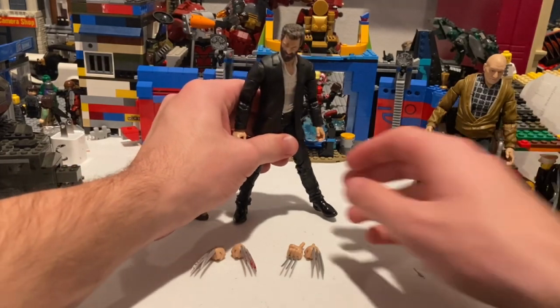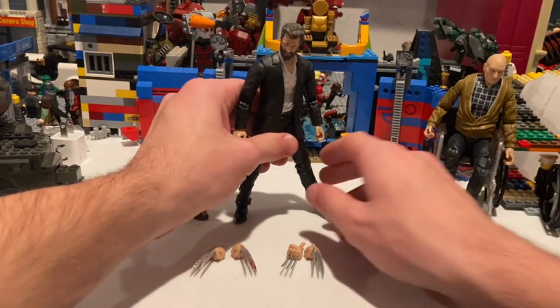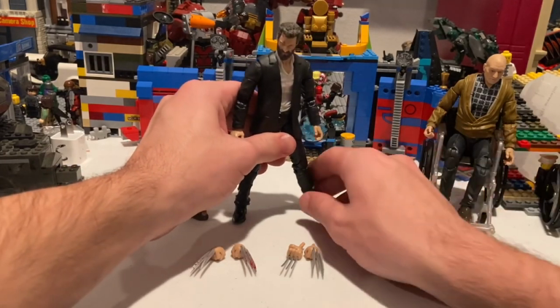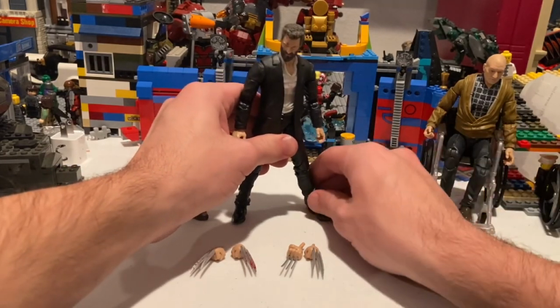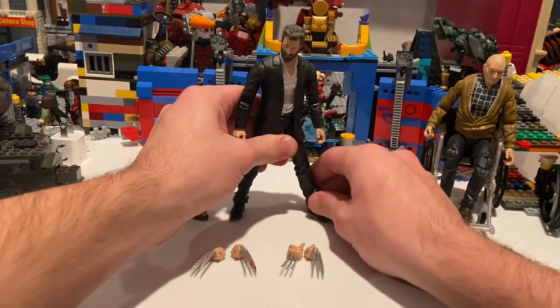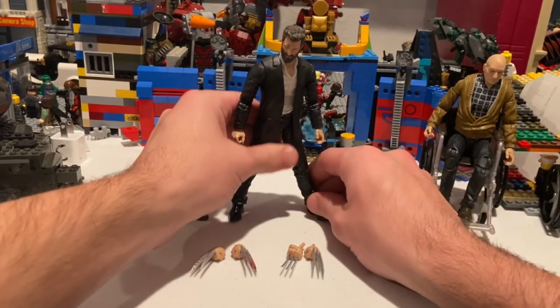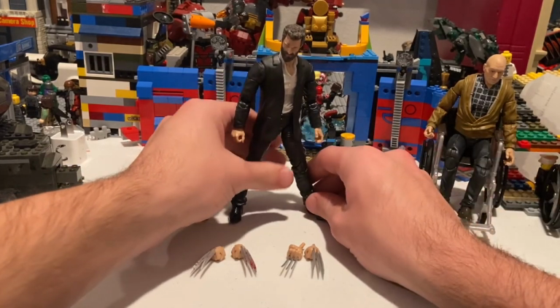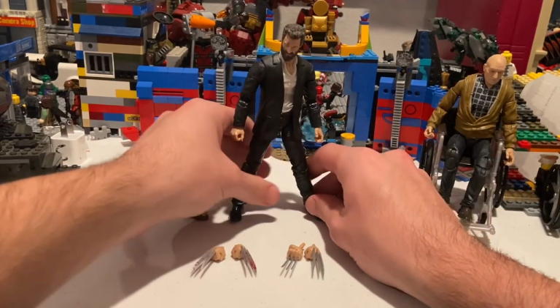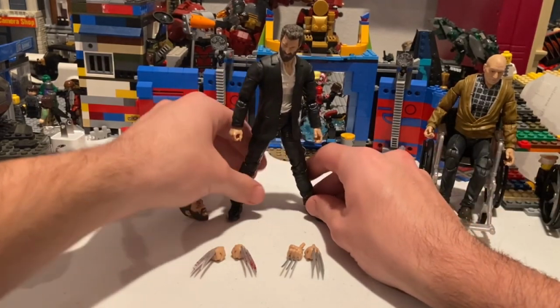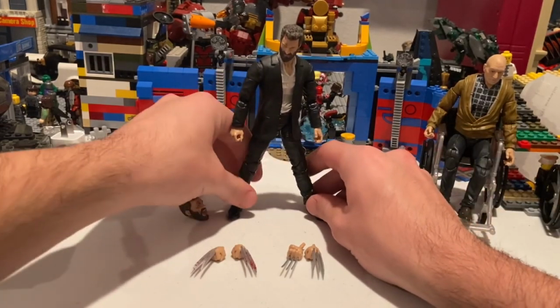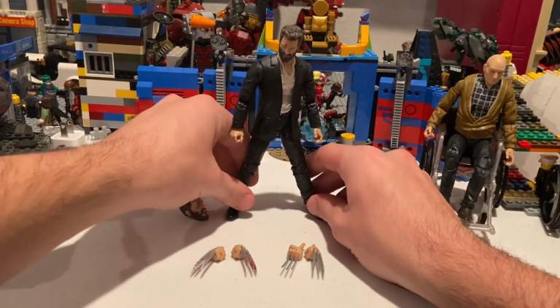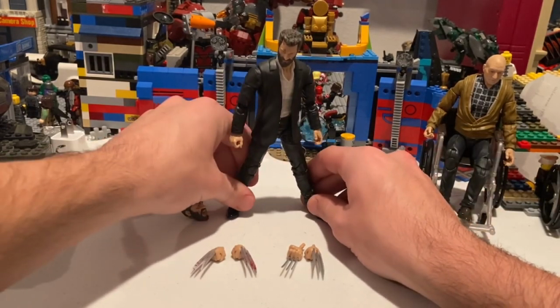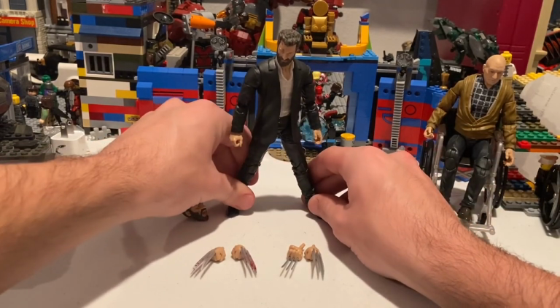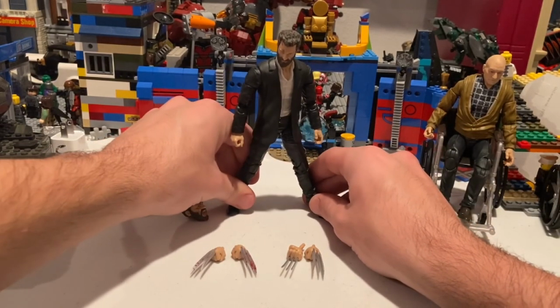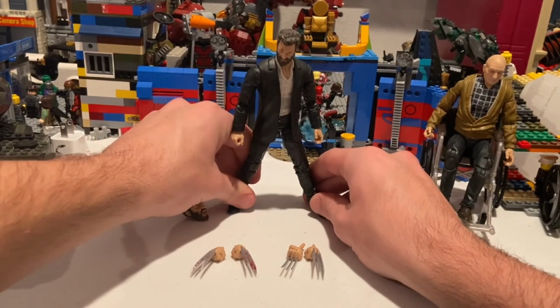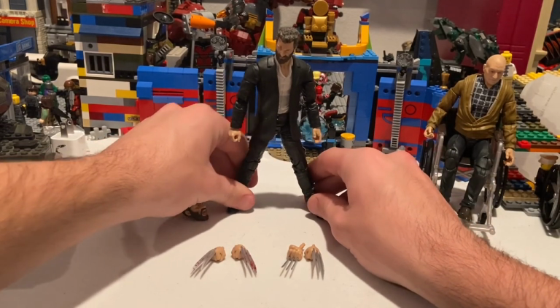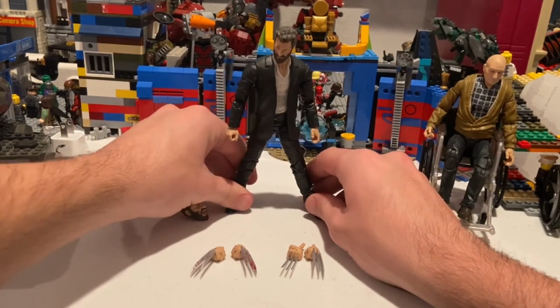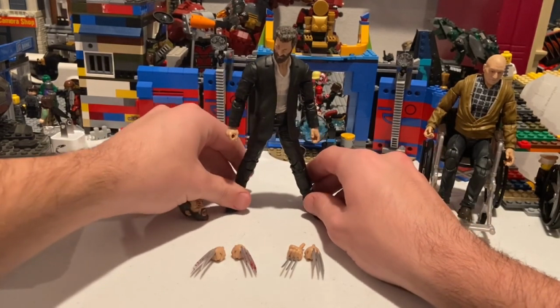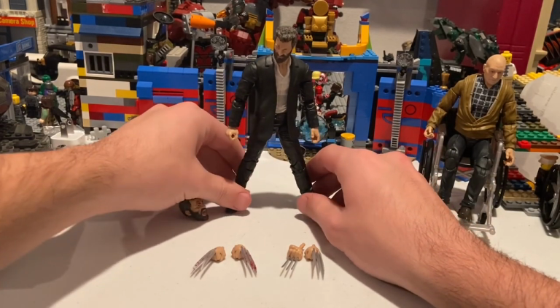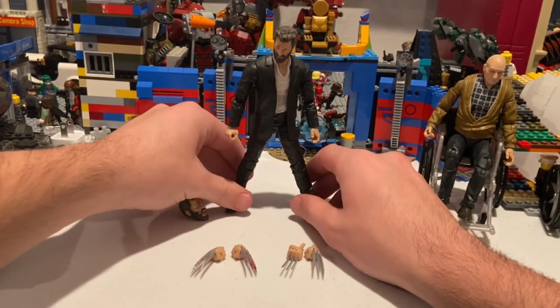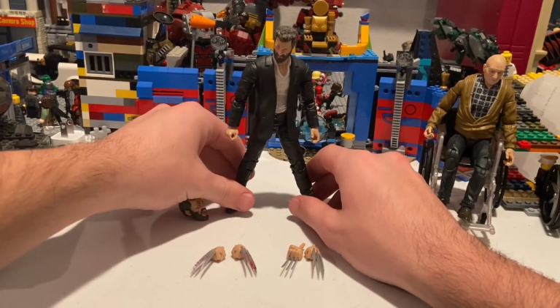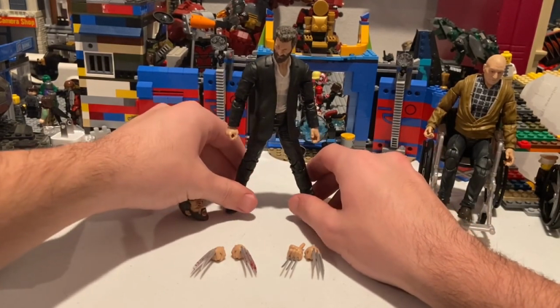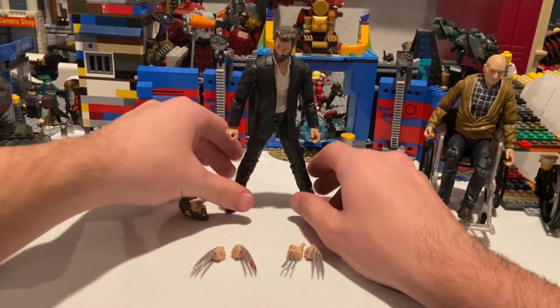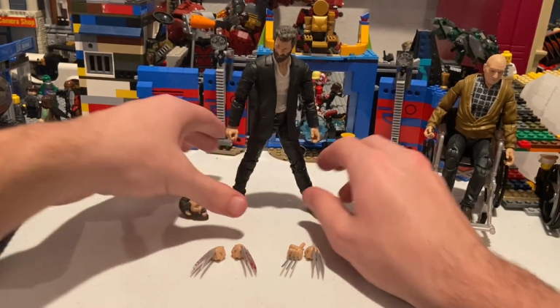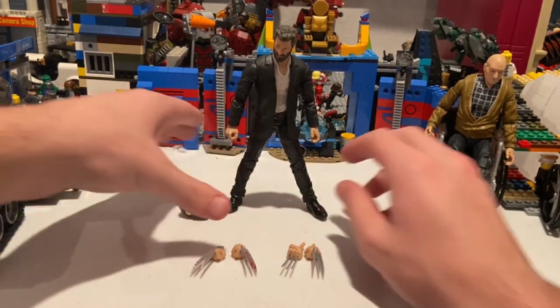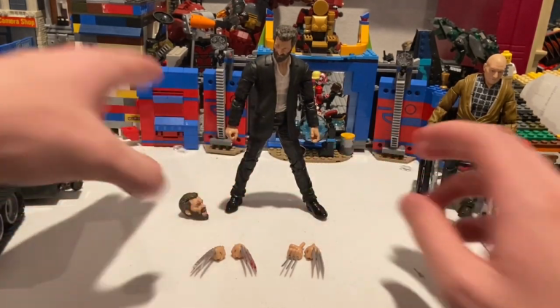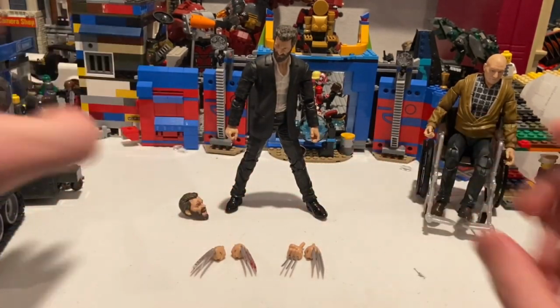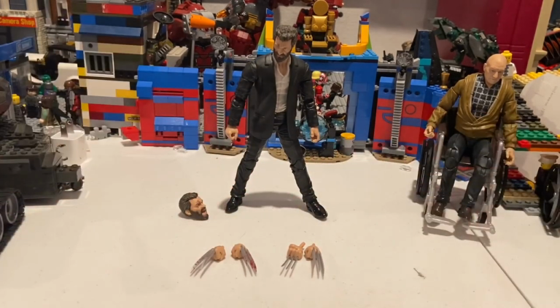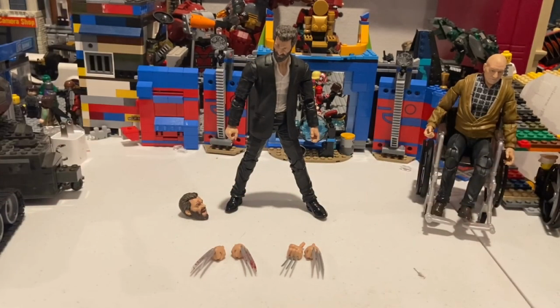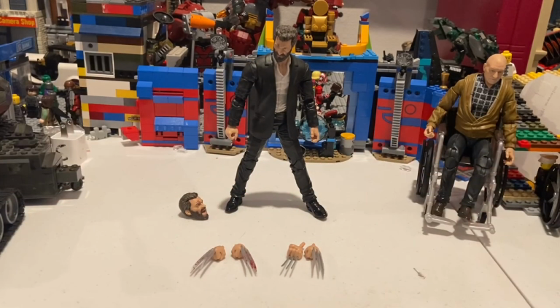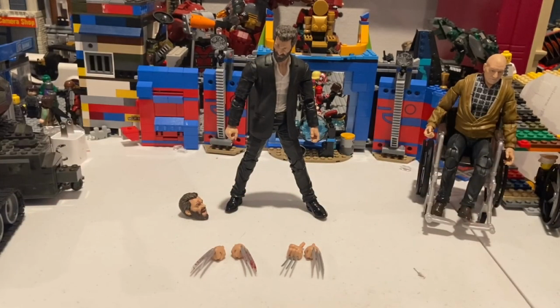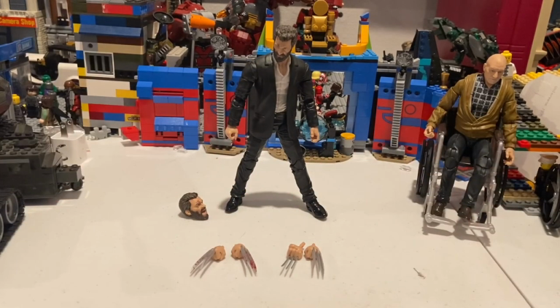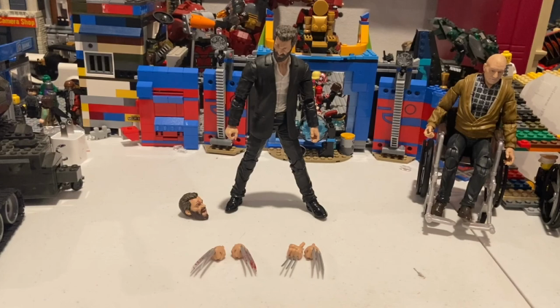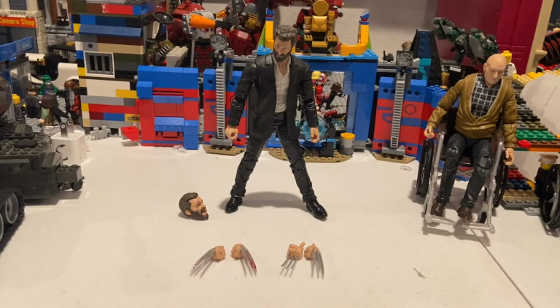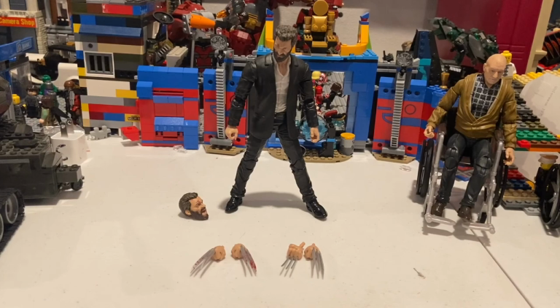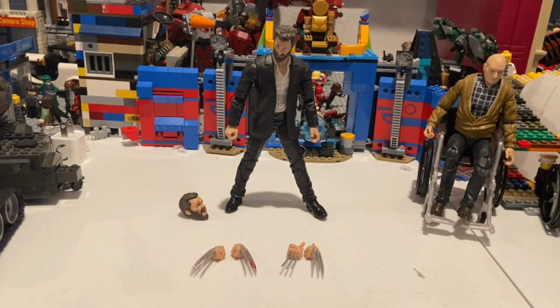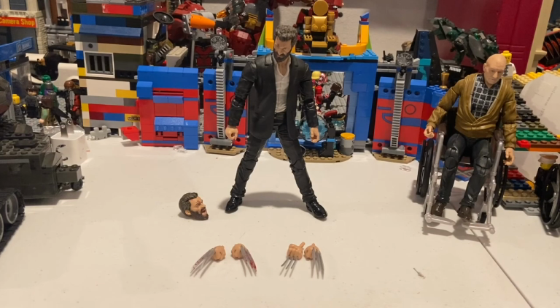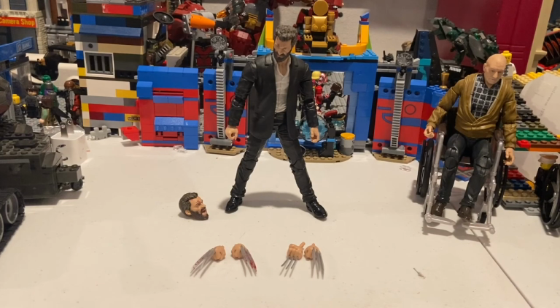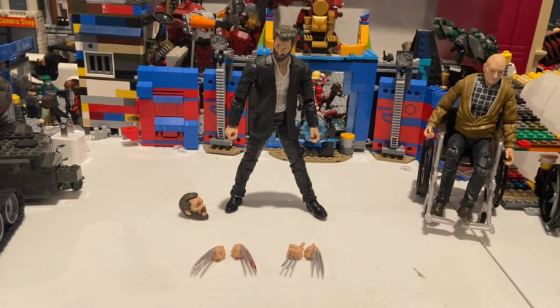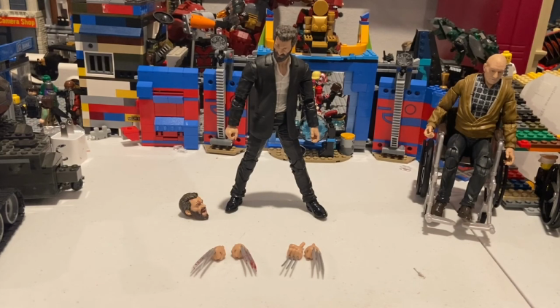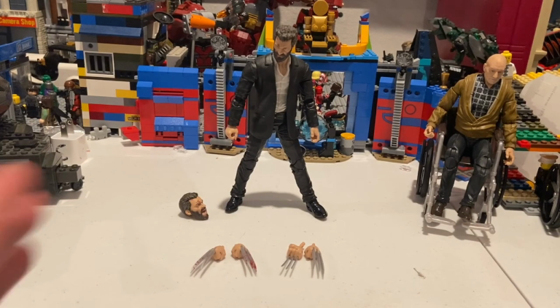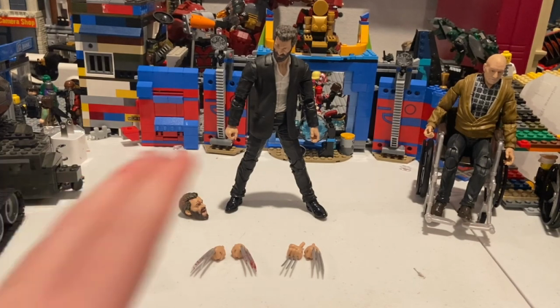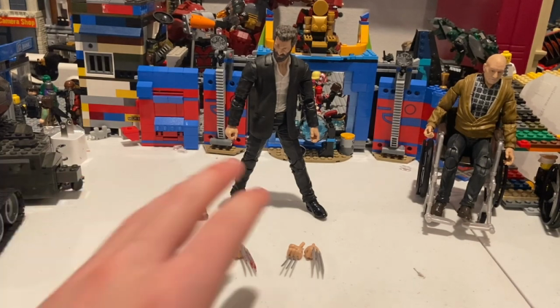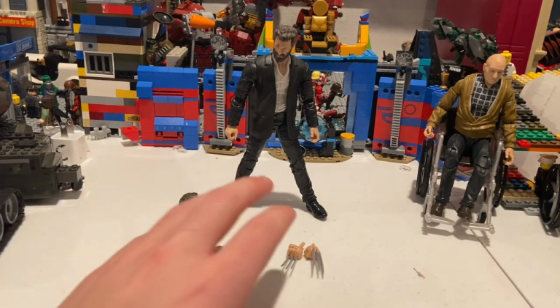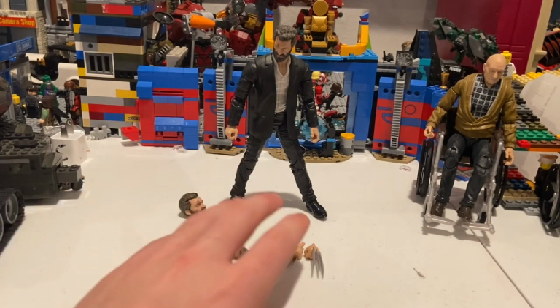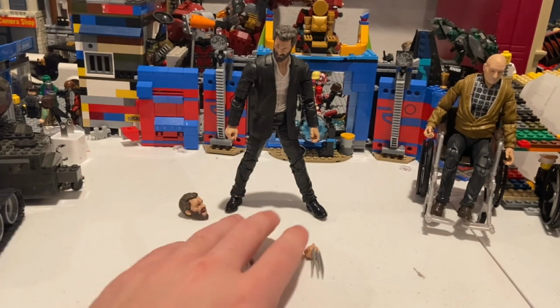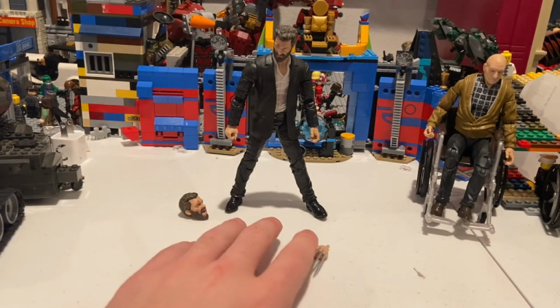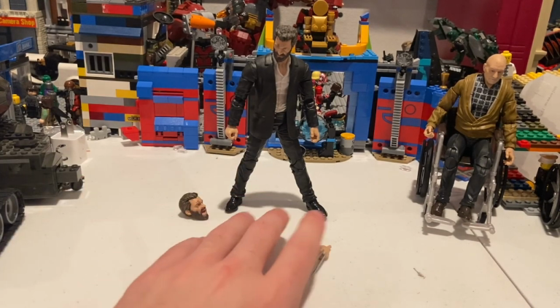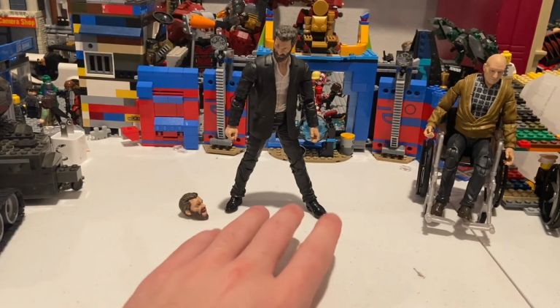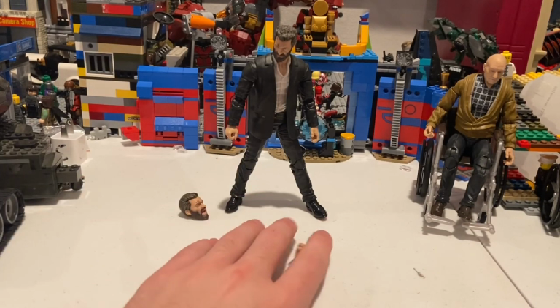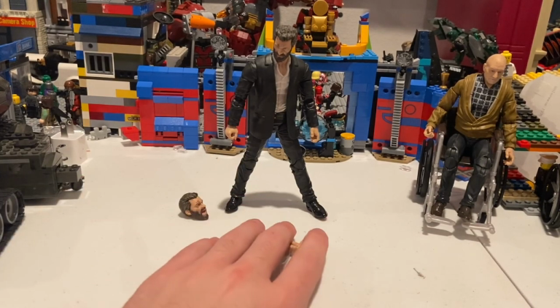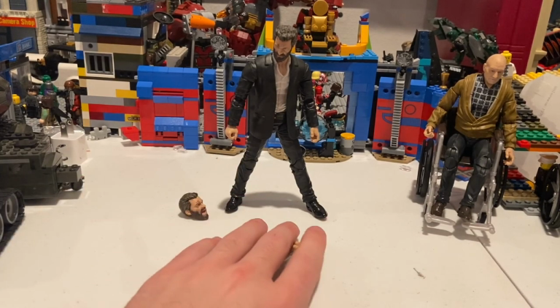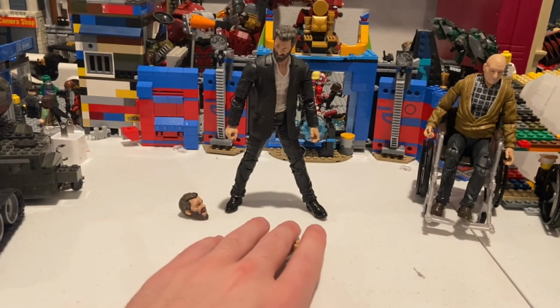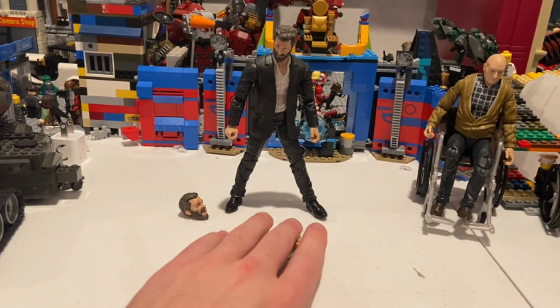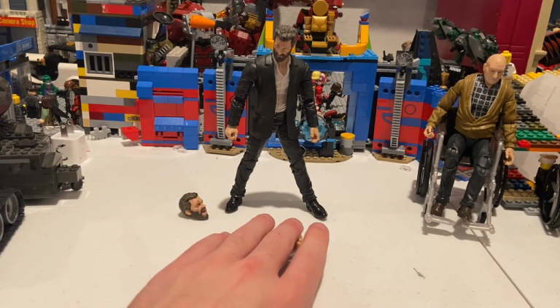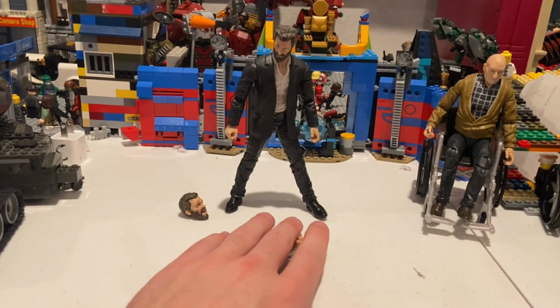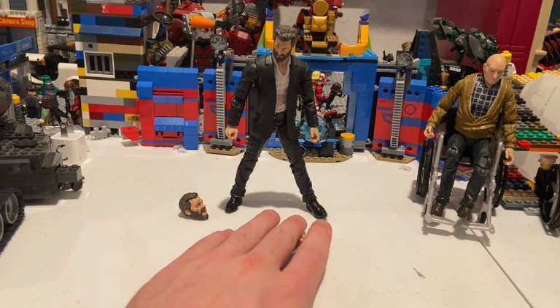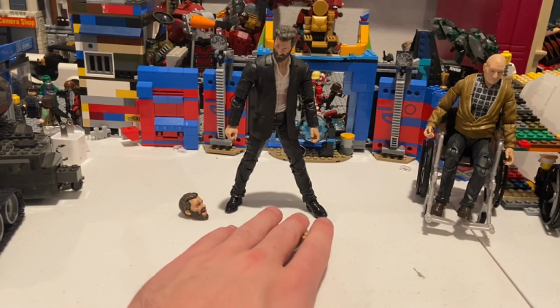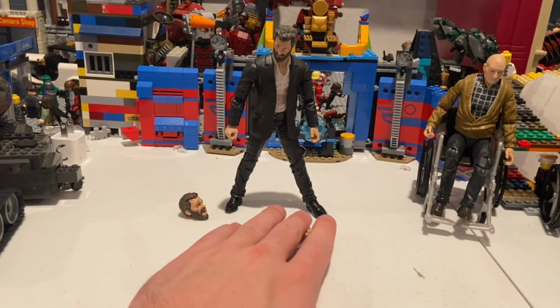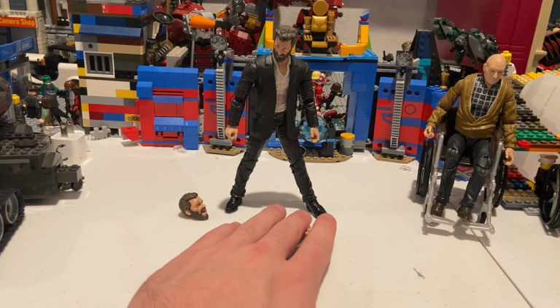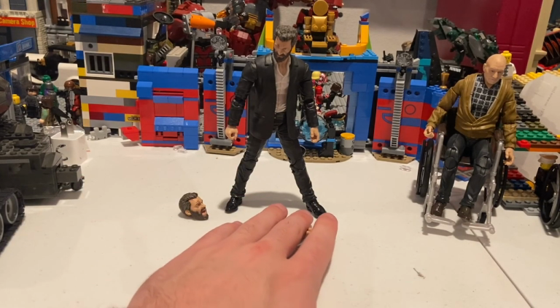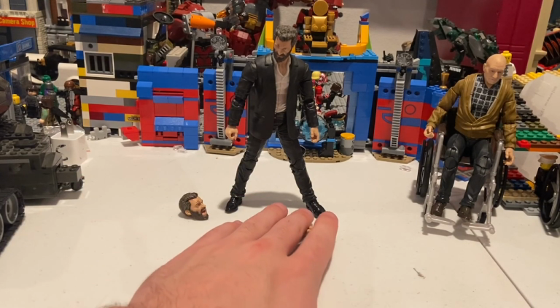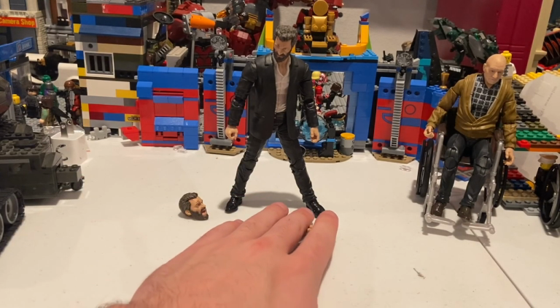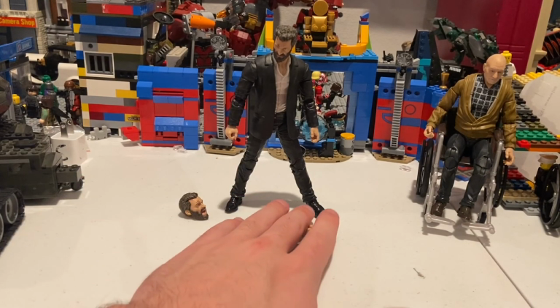He also comes with two pairs of metal claws, and there's a difference between them.